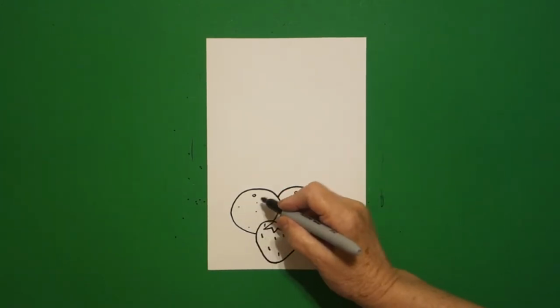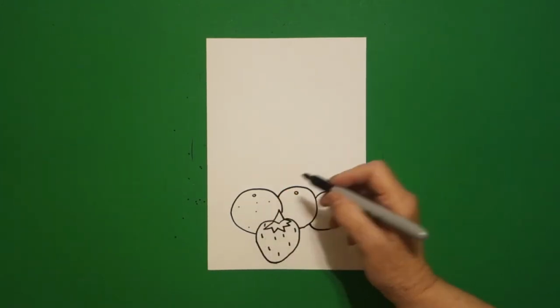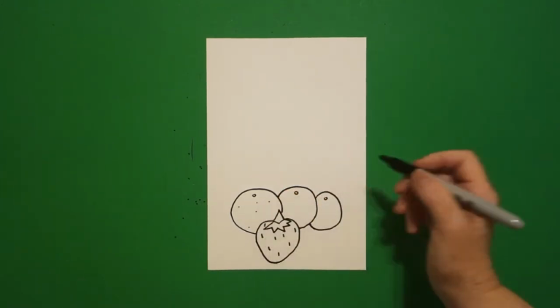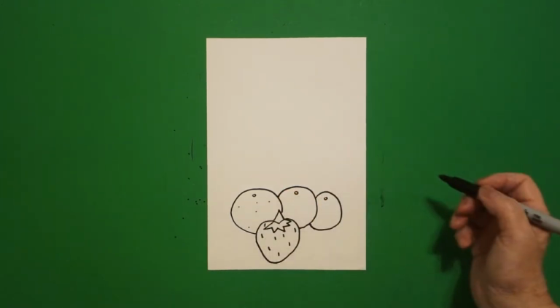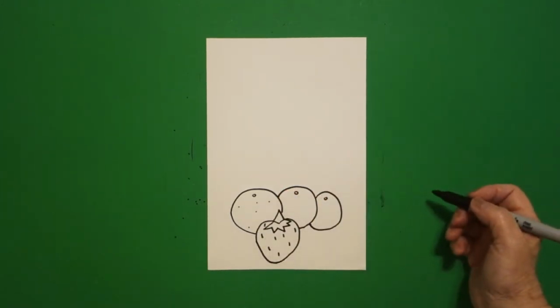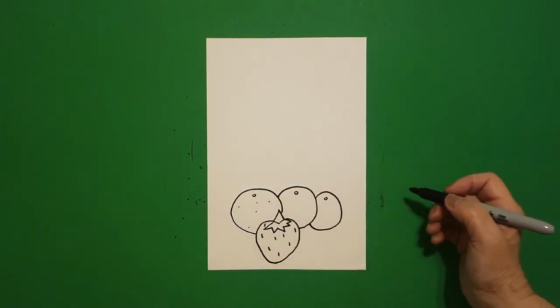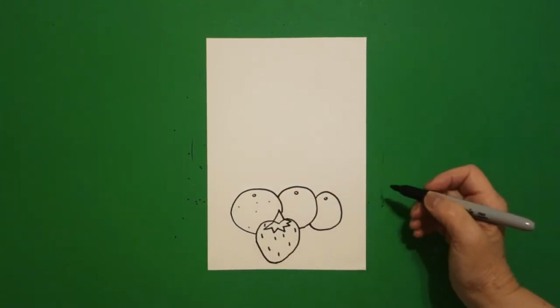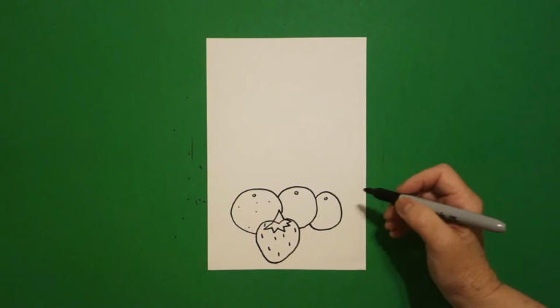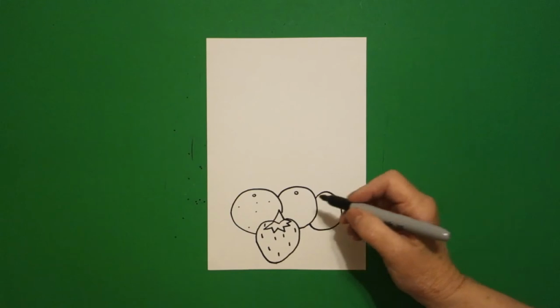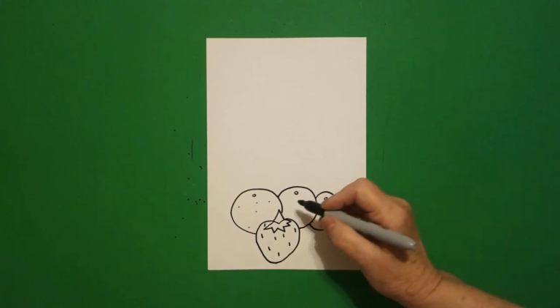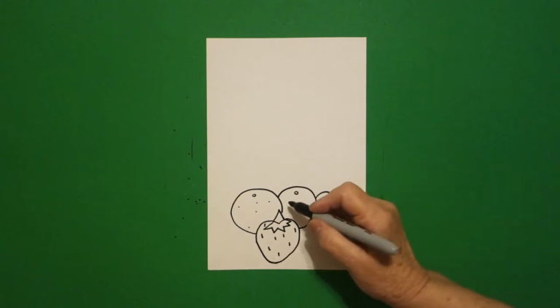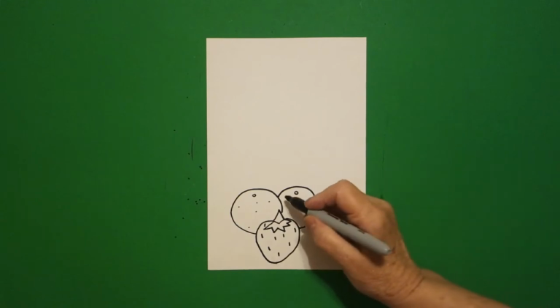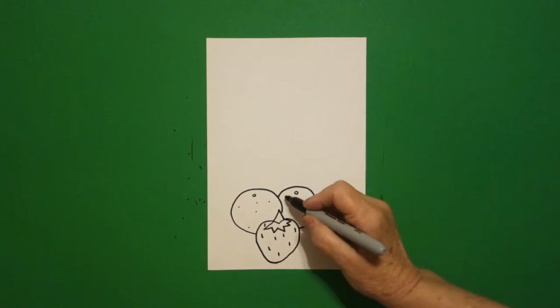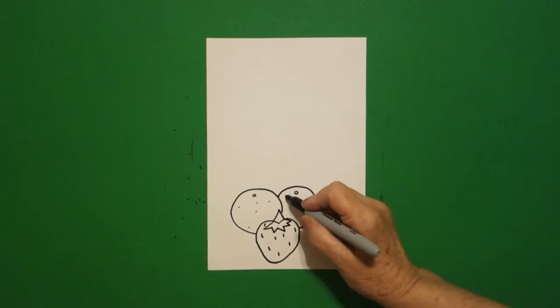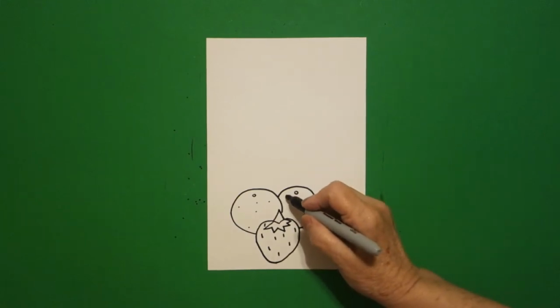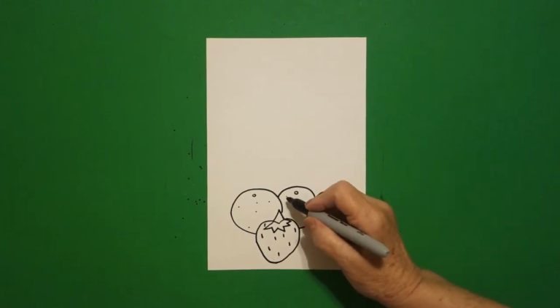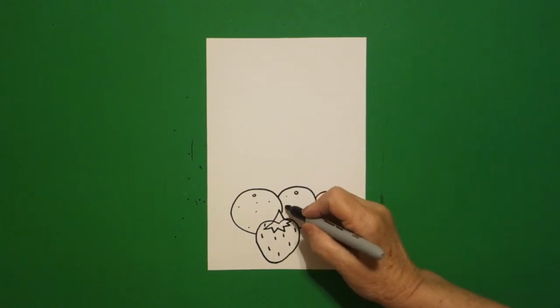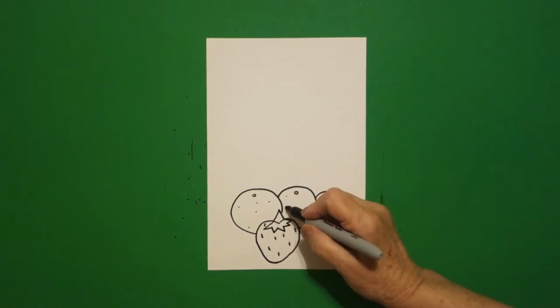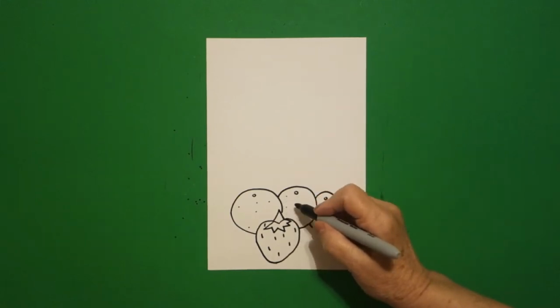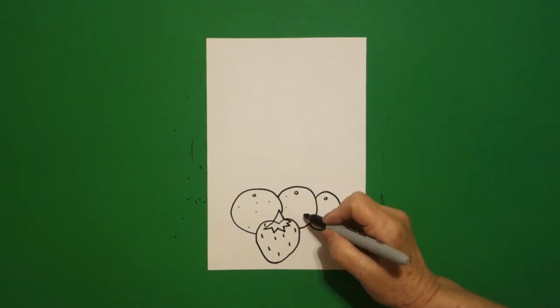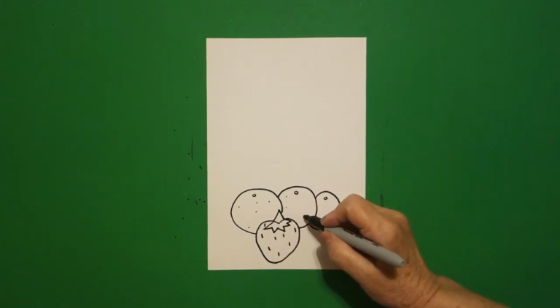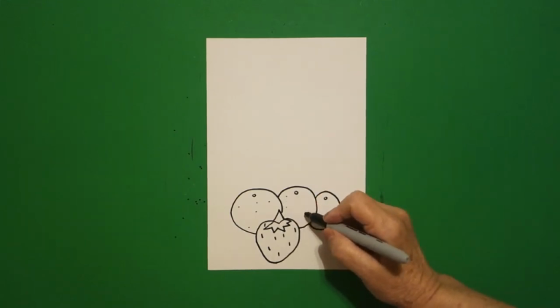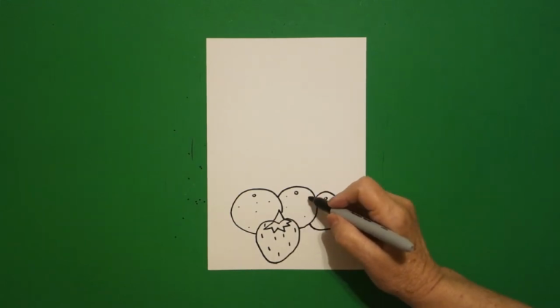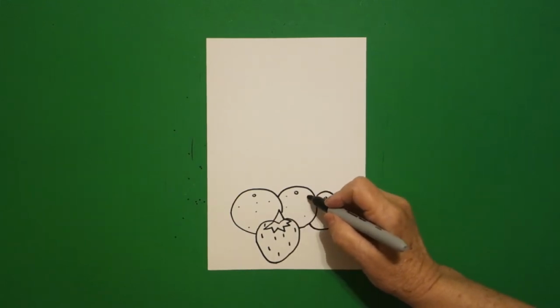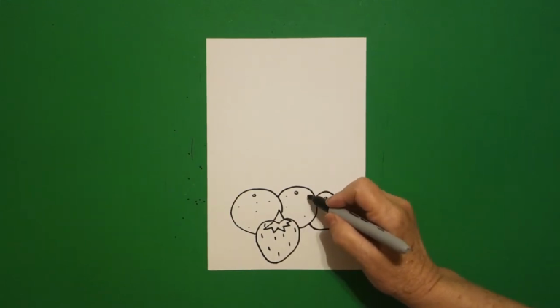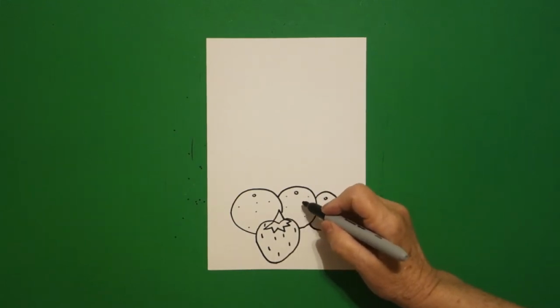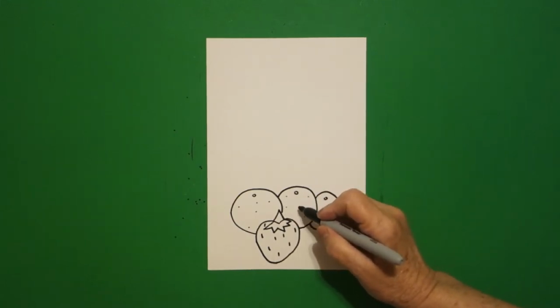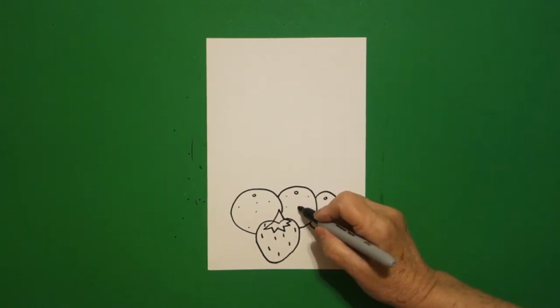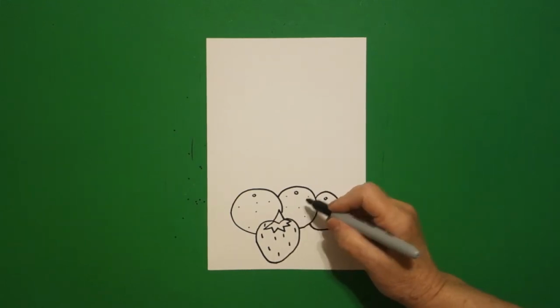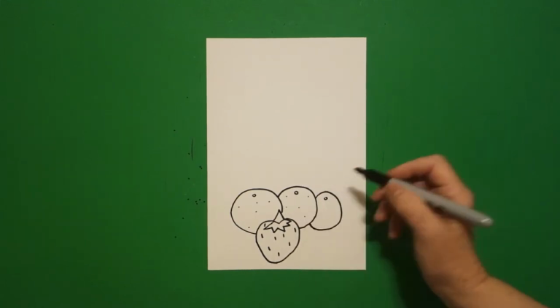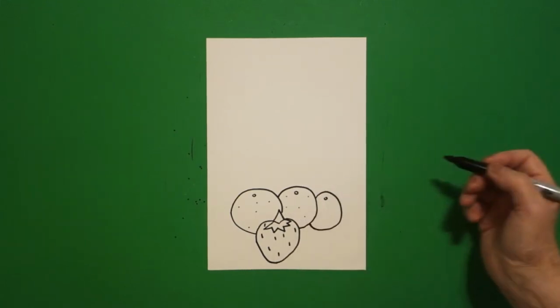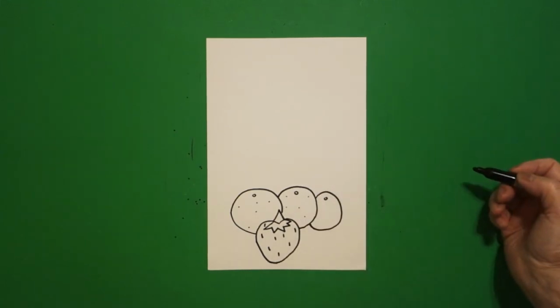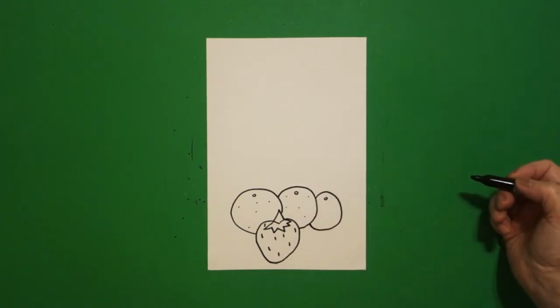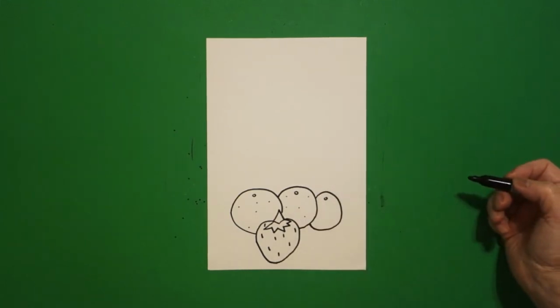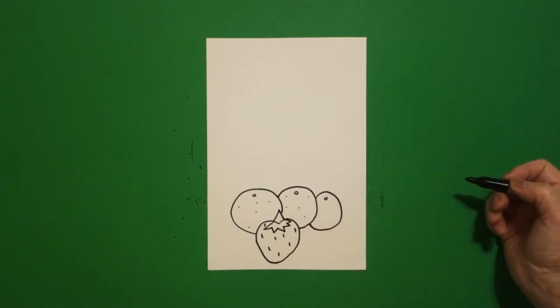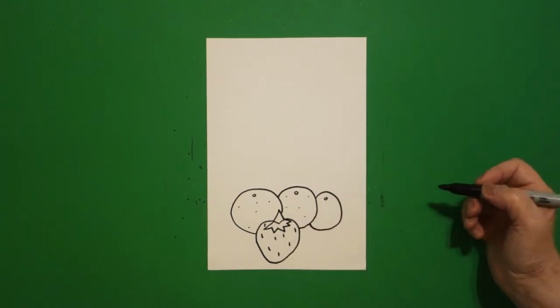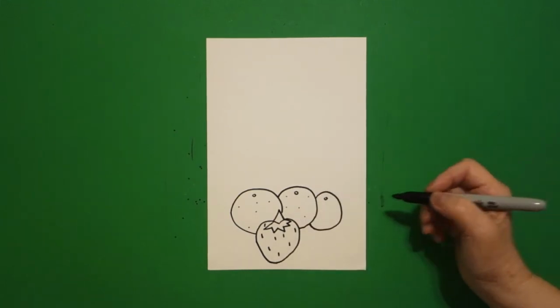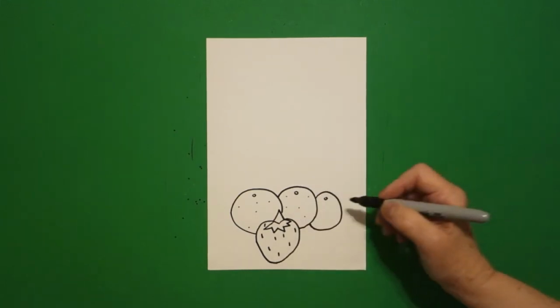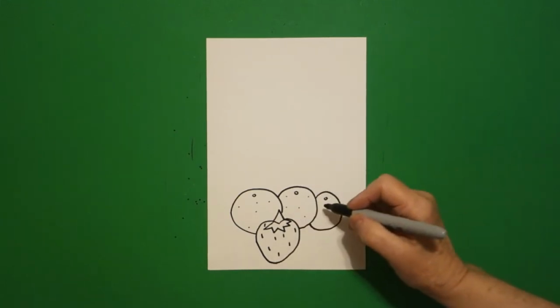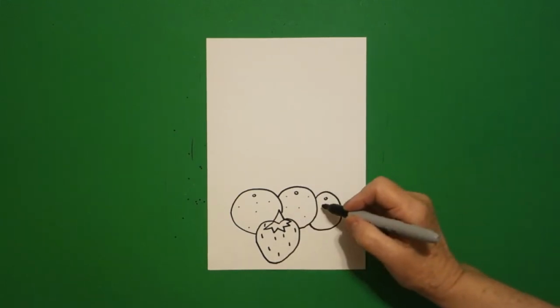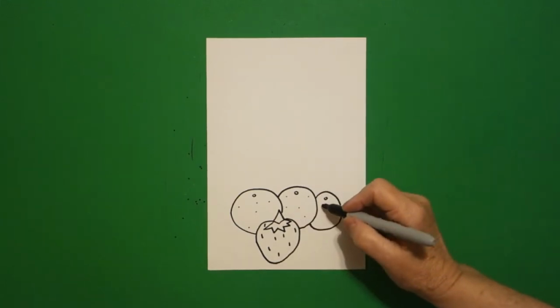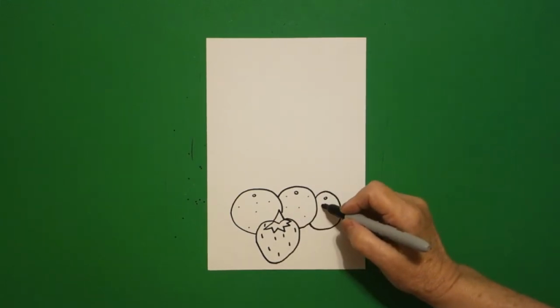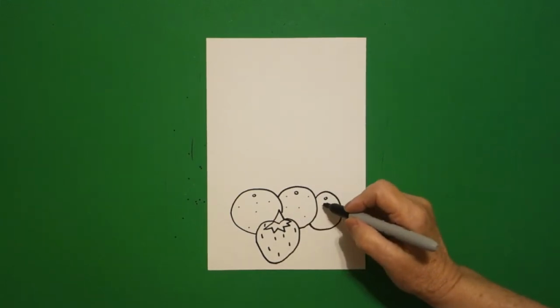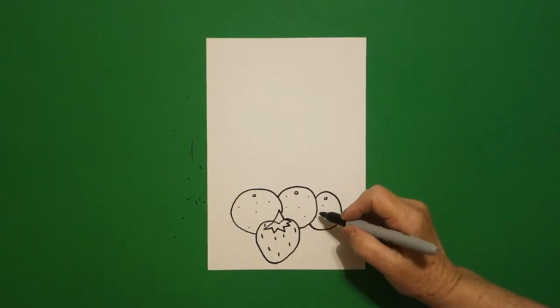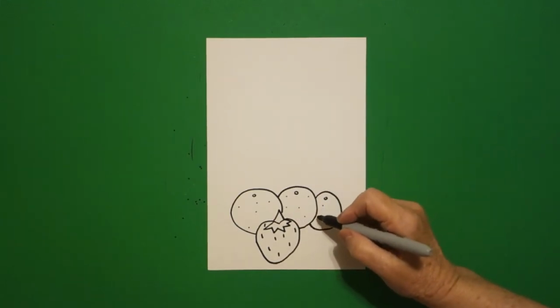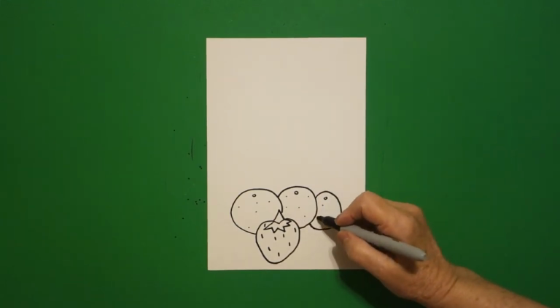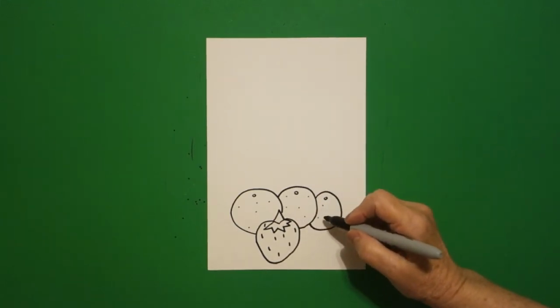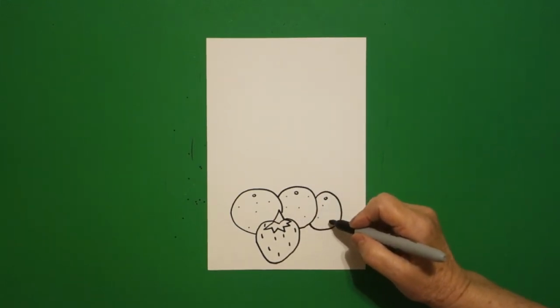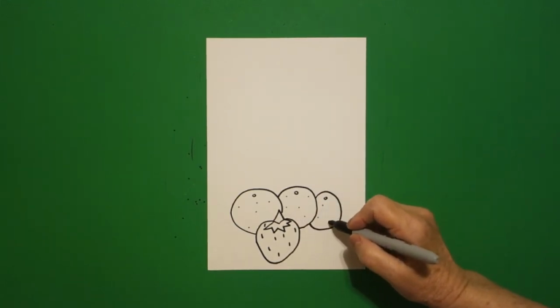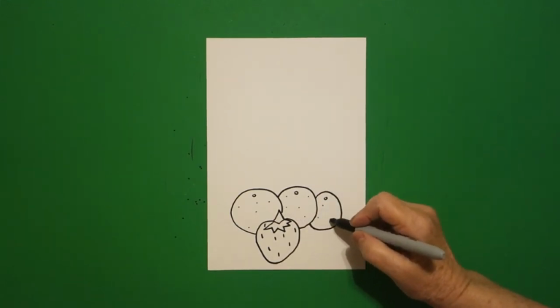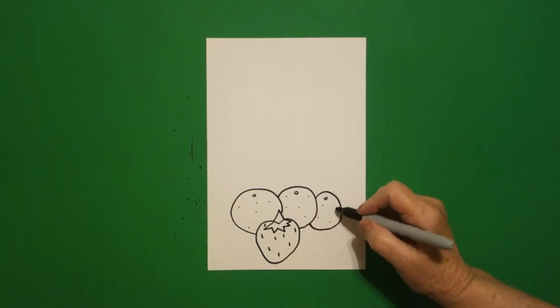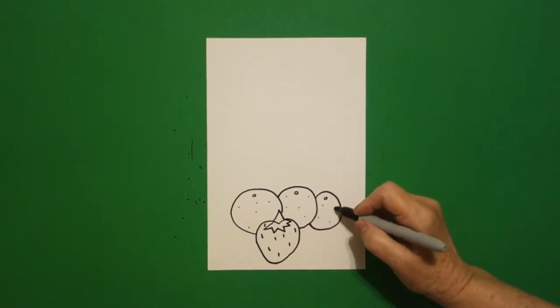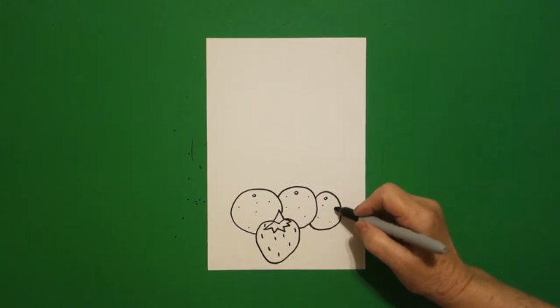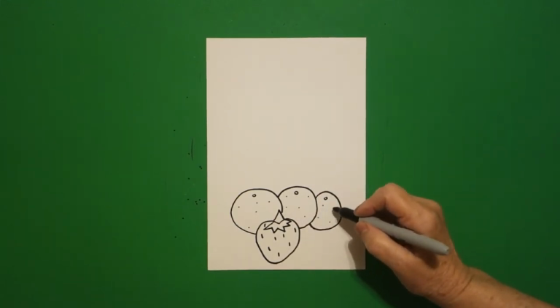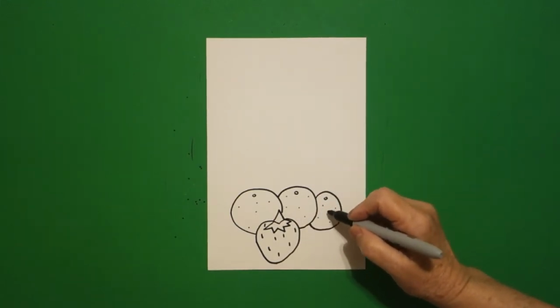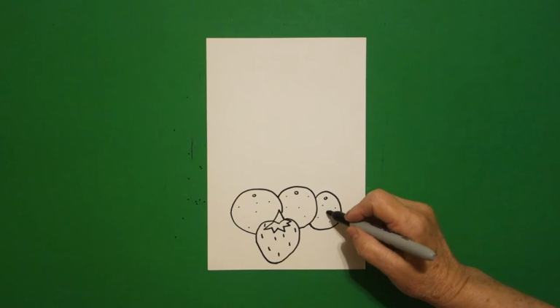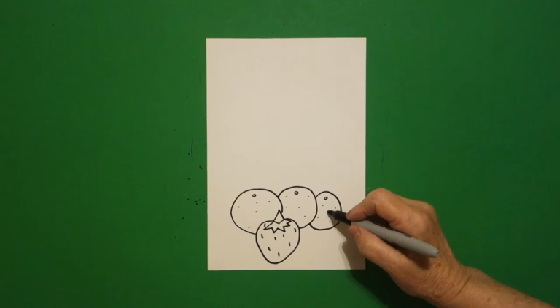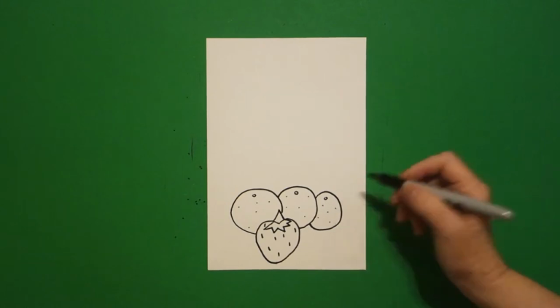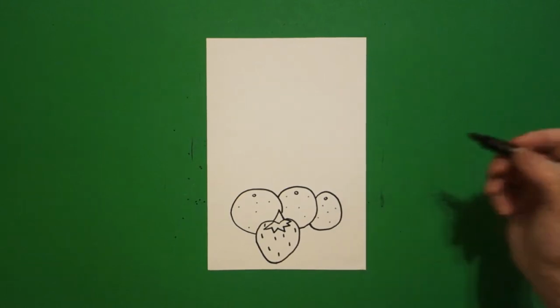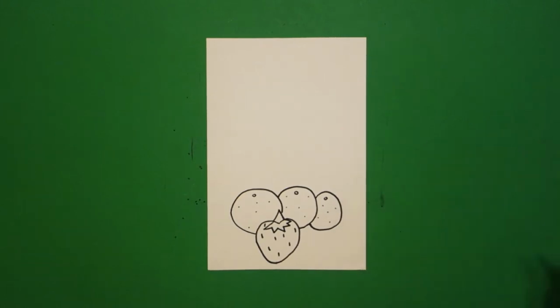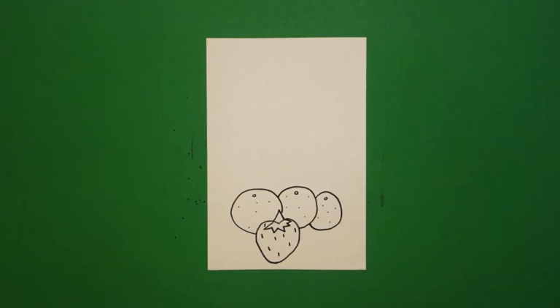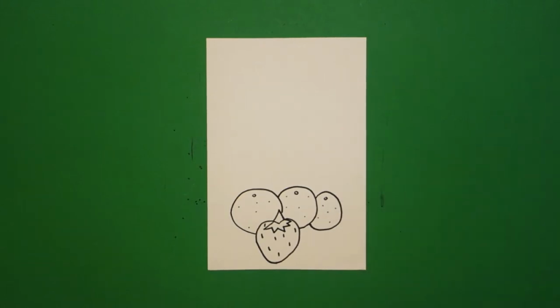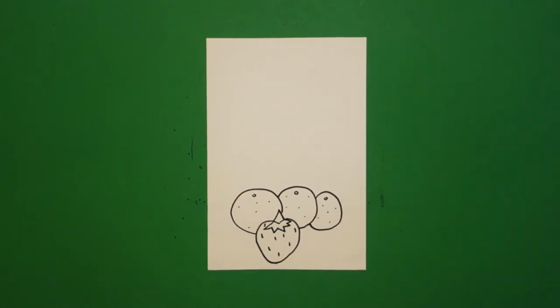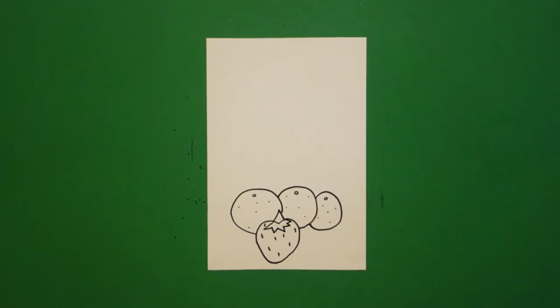And now I just put one, two, three, four, five dots. One, two, three, four, five dots. One, two, three, four, five dots.